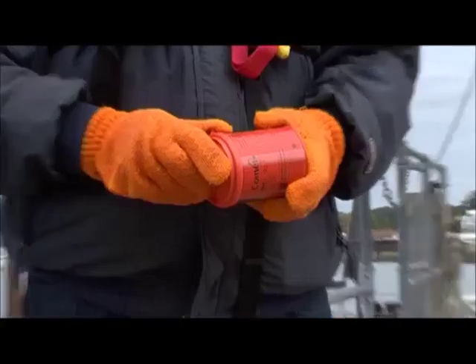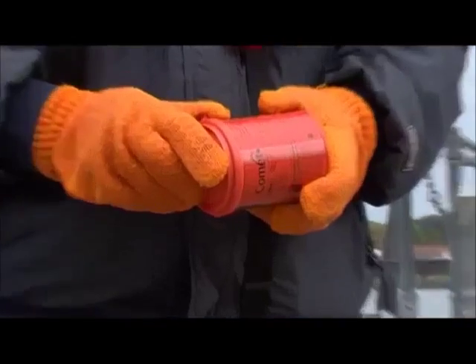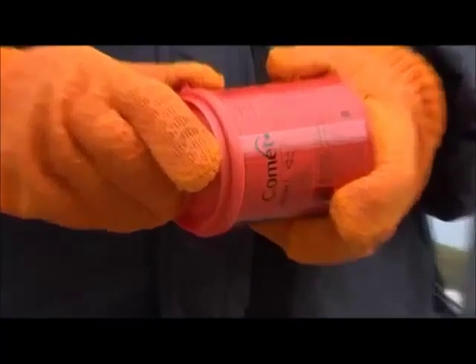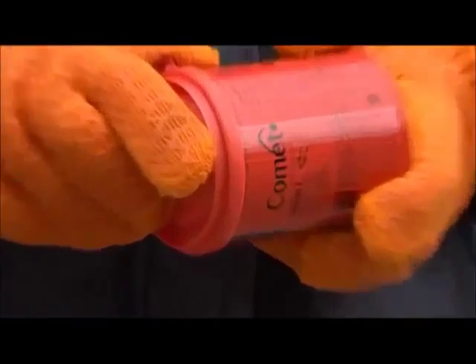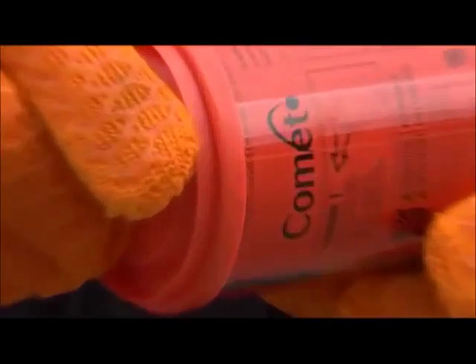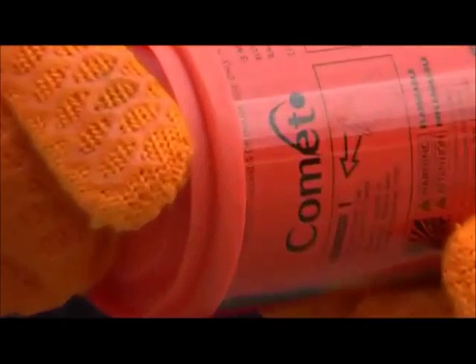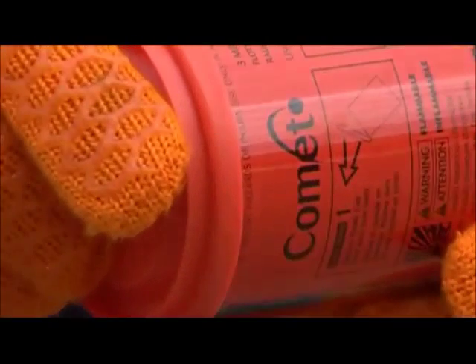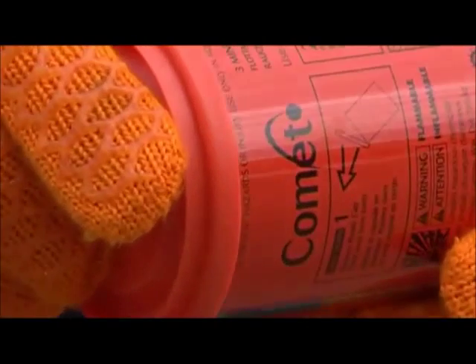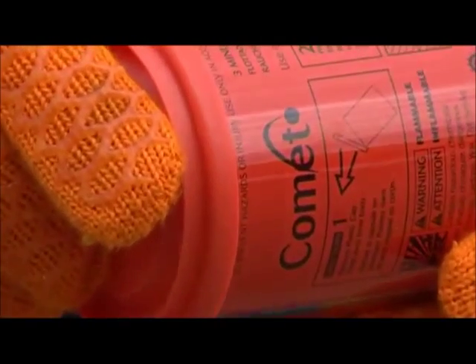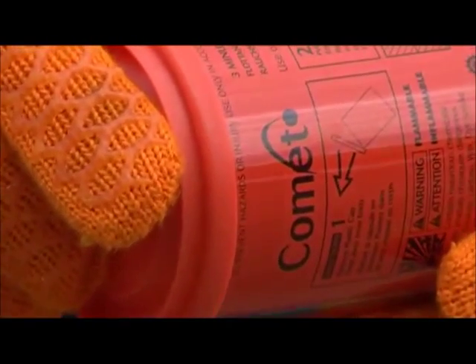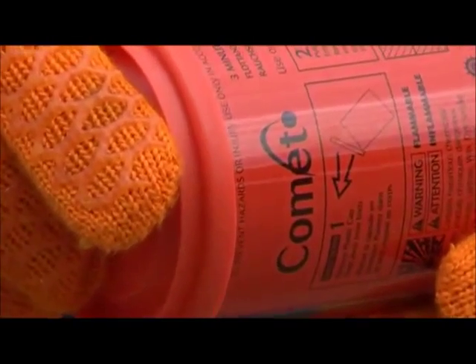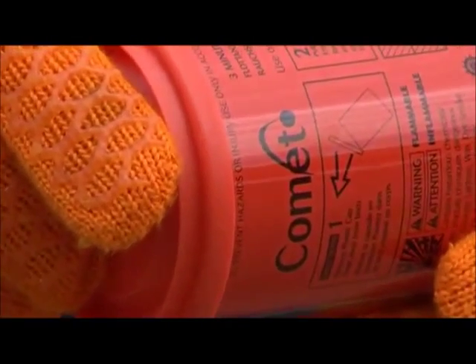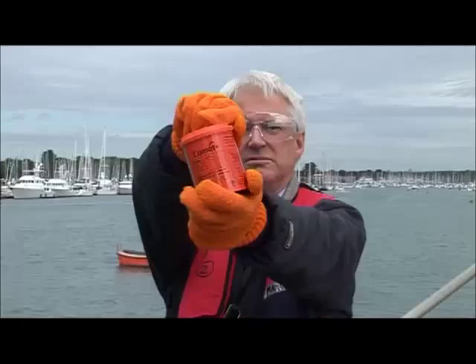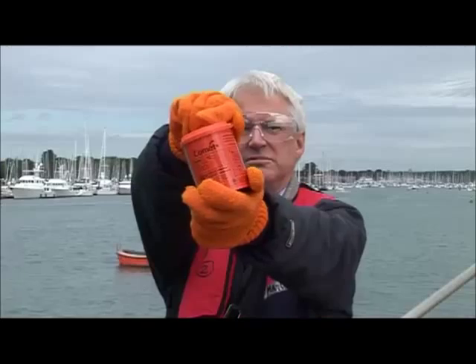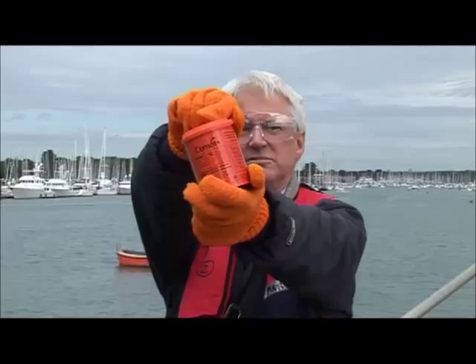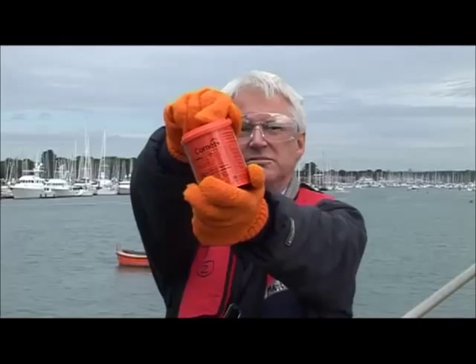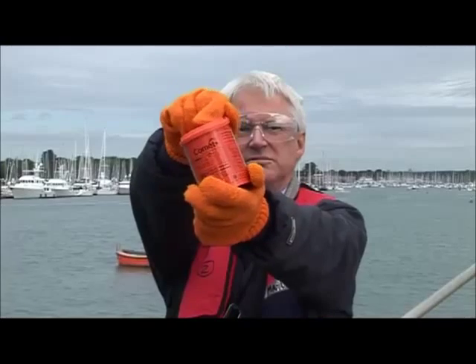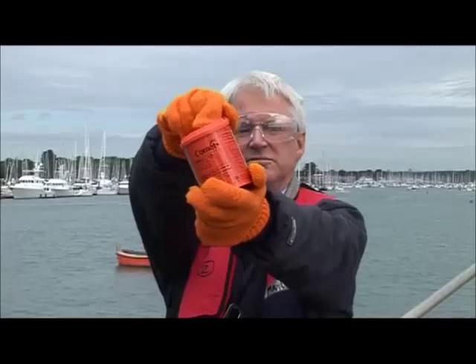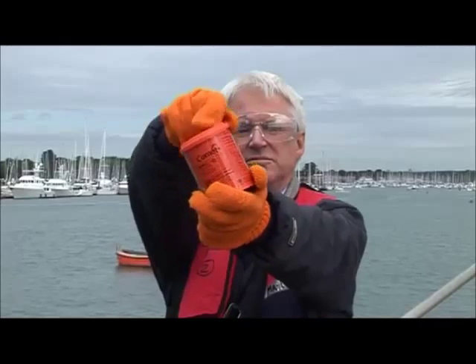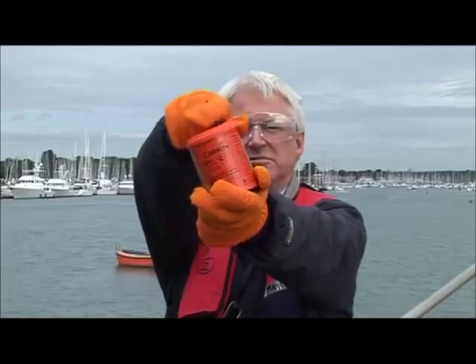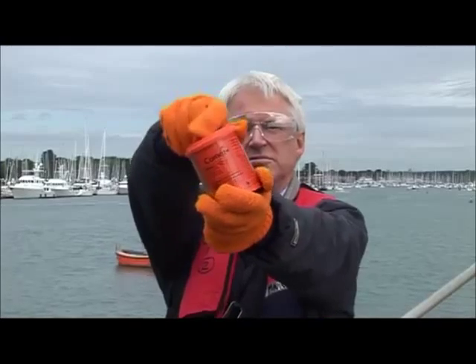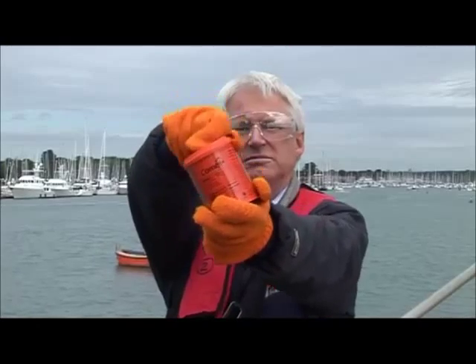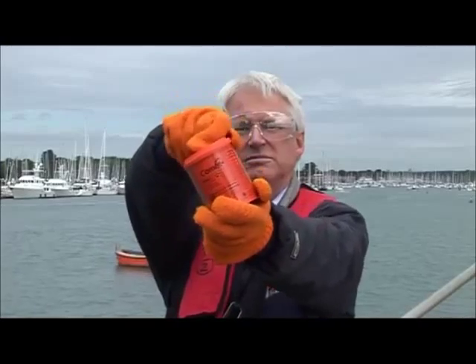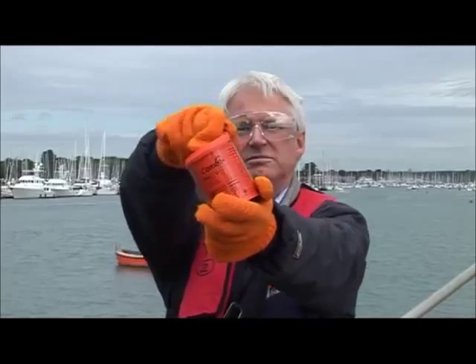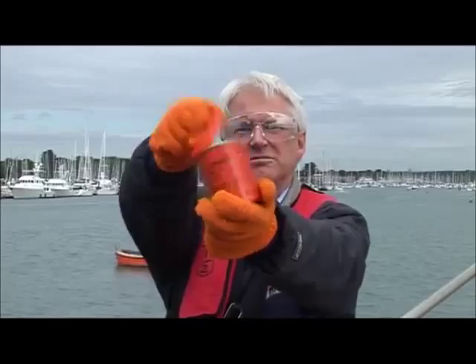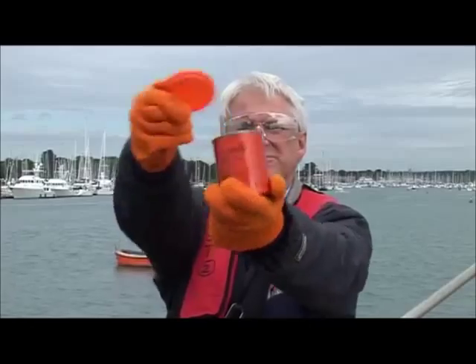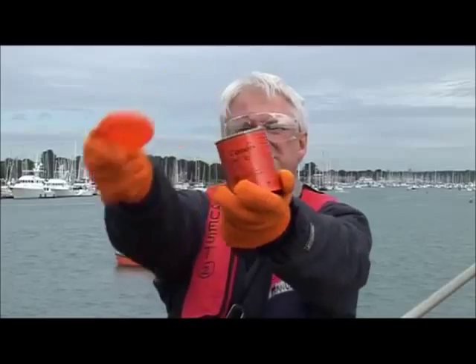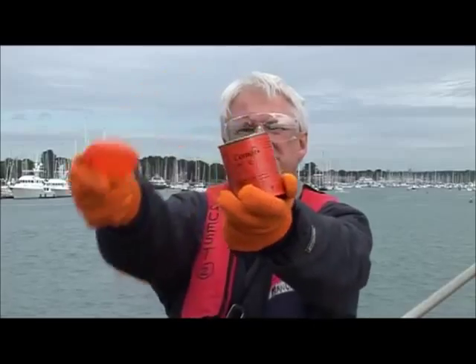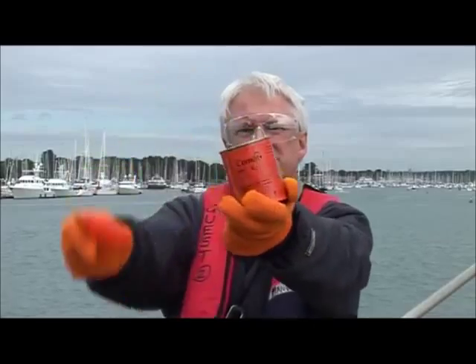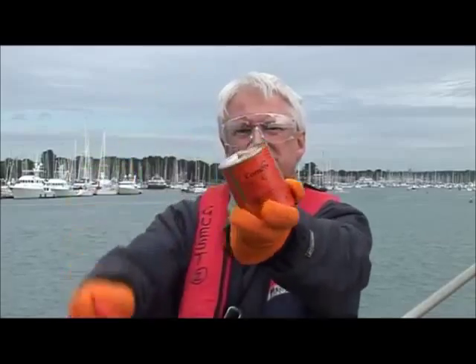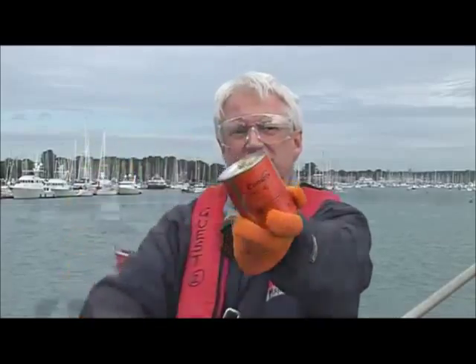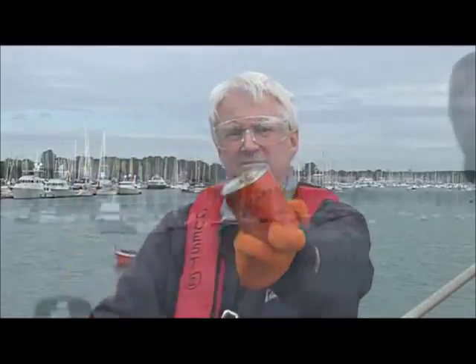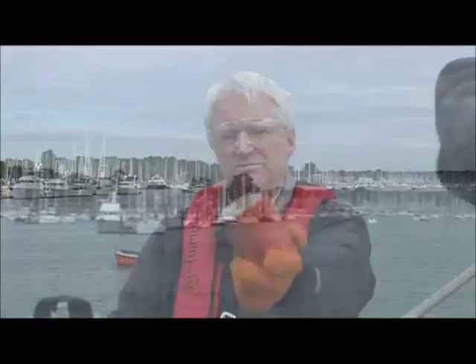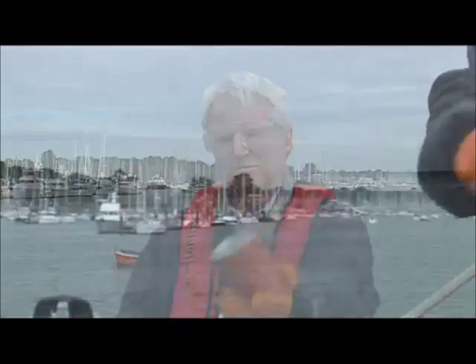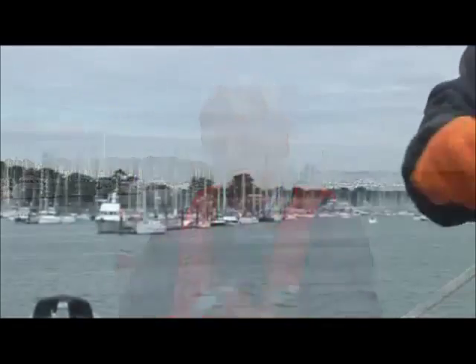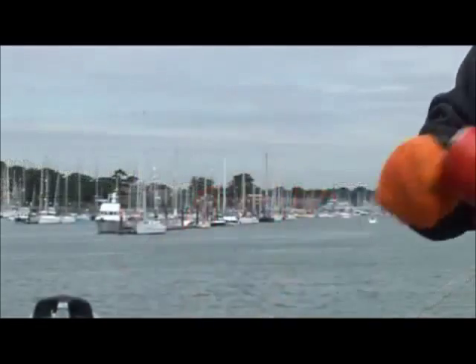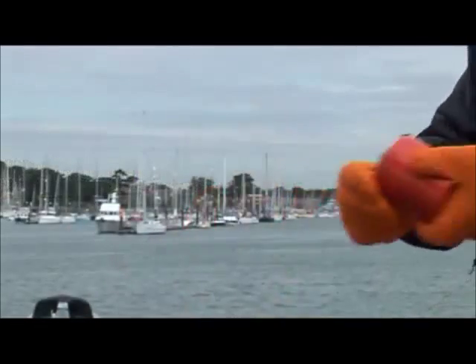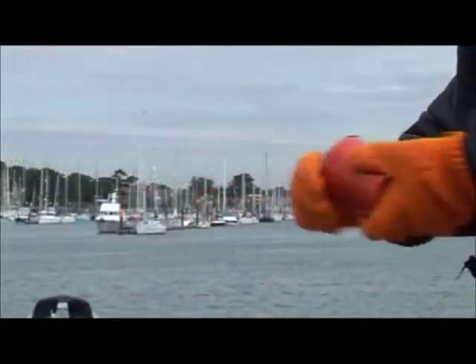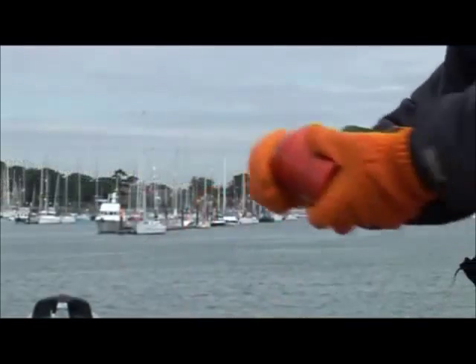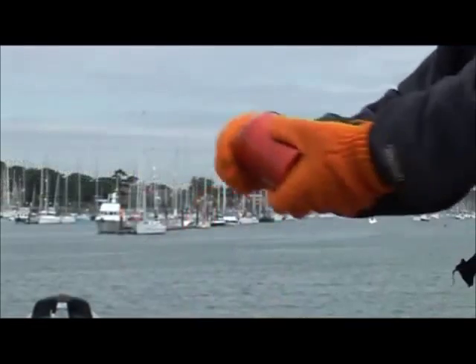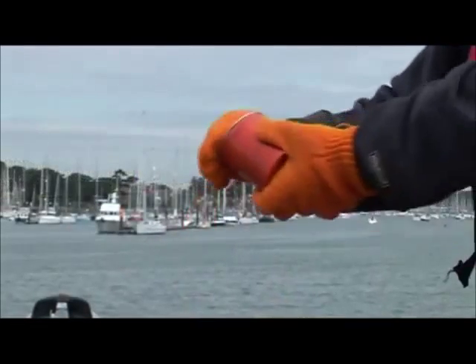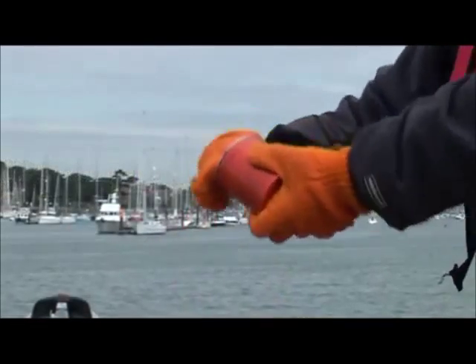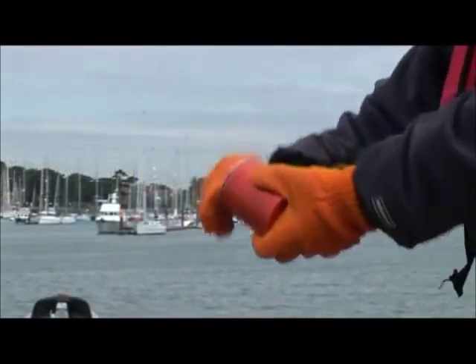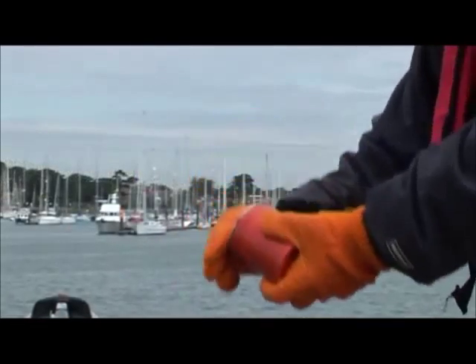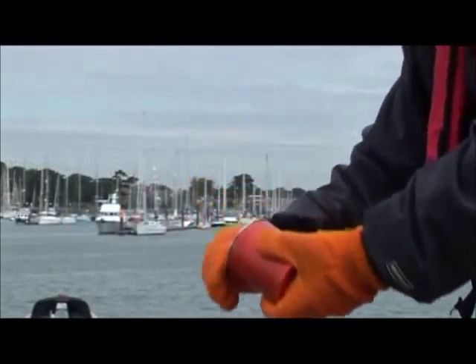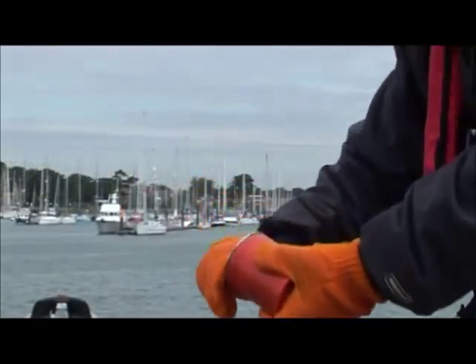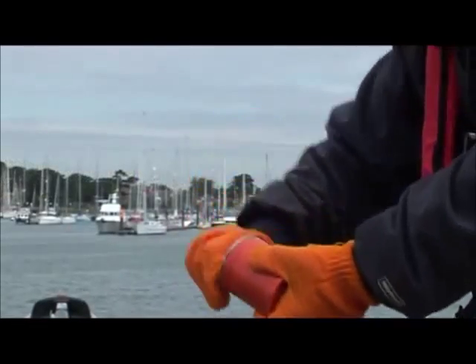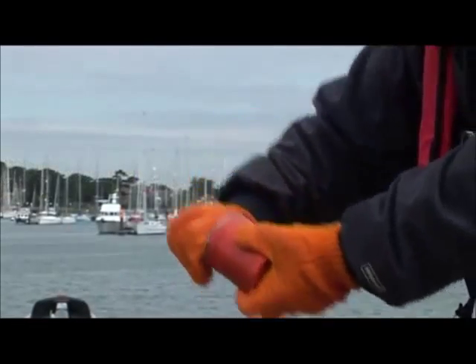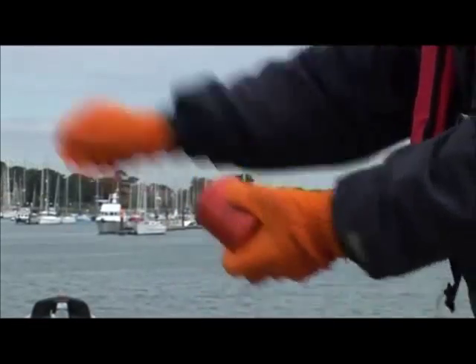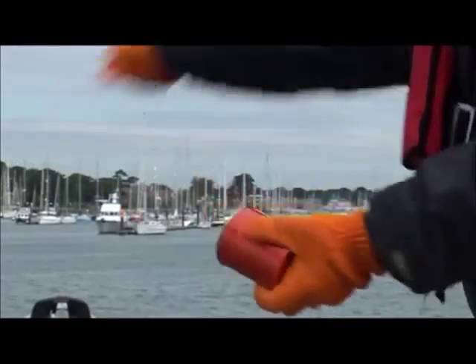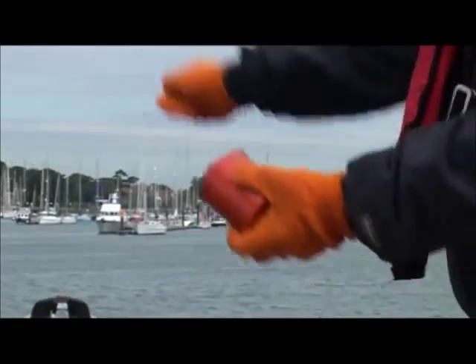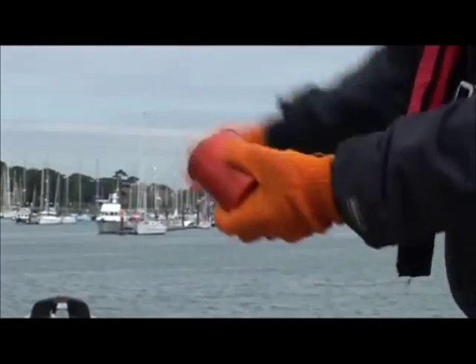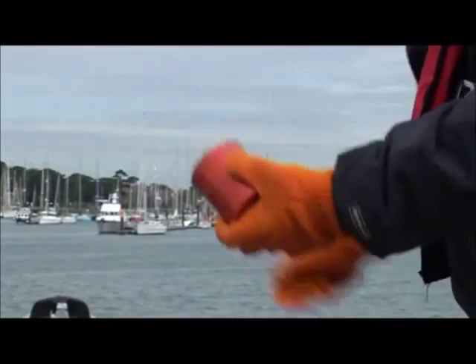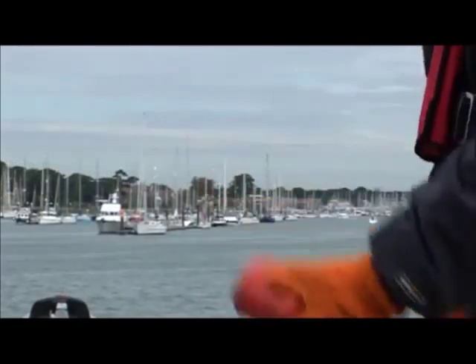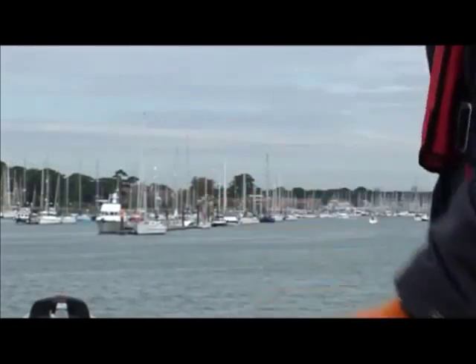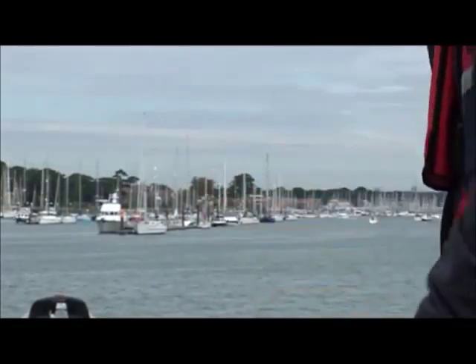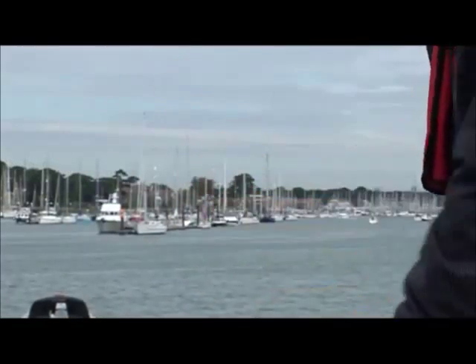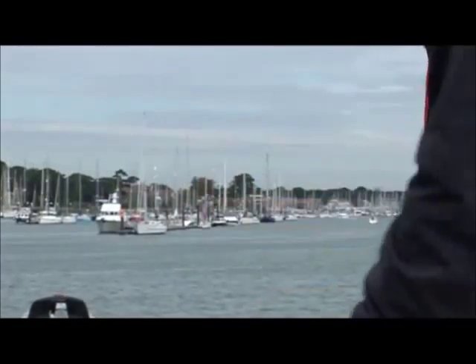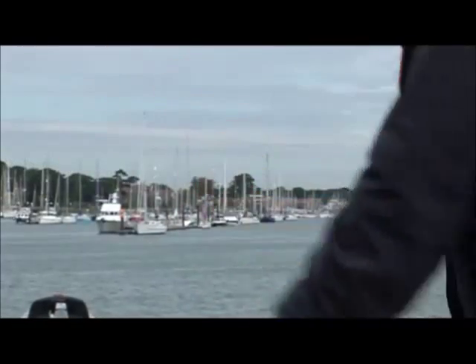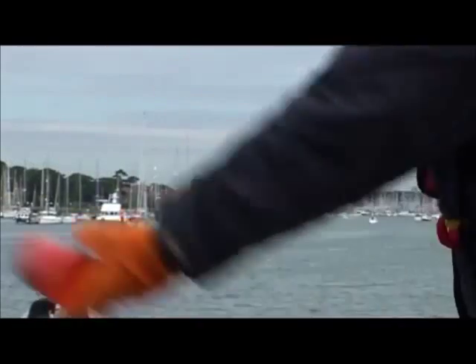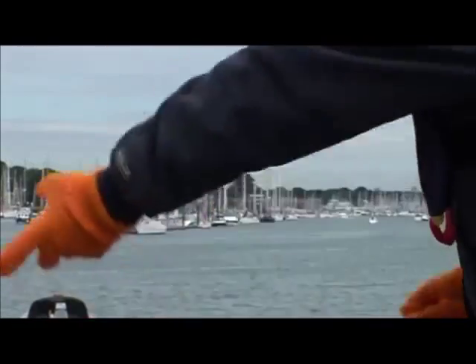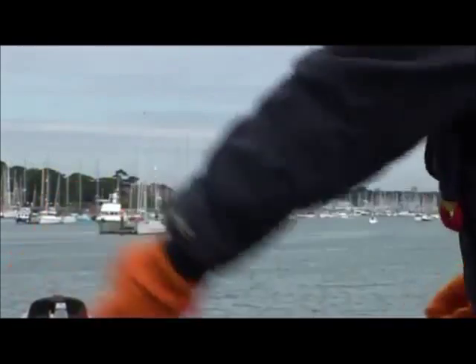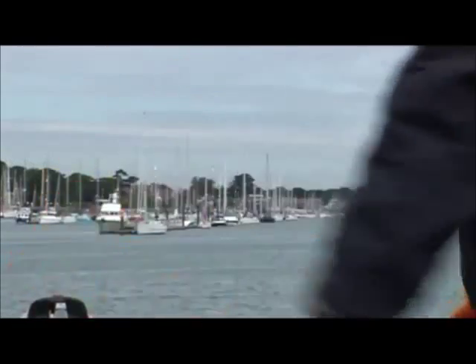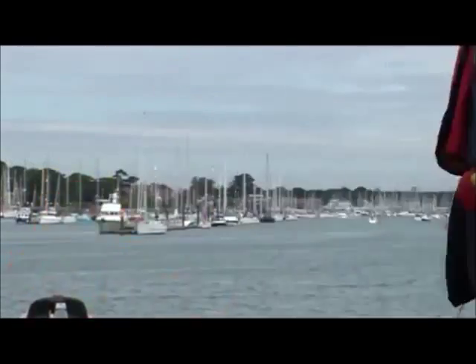The floating orange smoke signal. Pull off the lid, pull the ring, throw into the water.